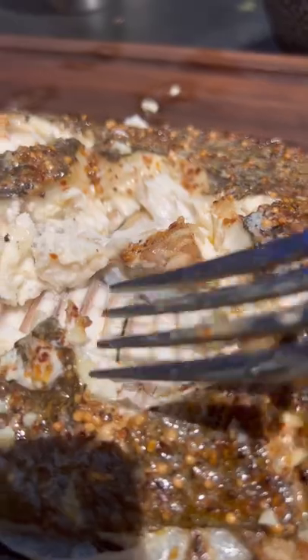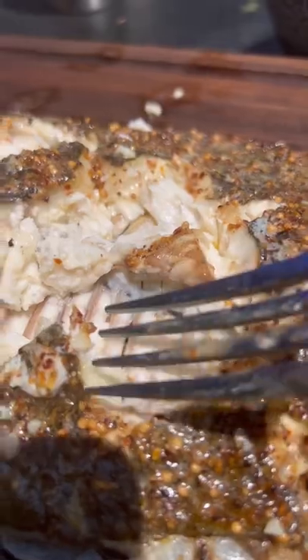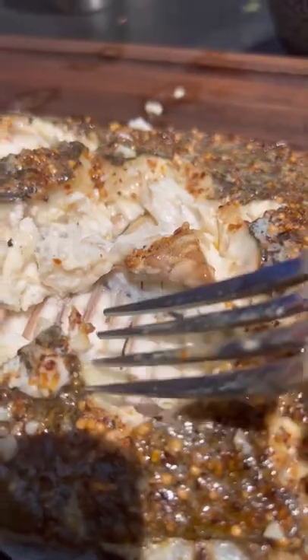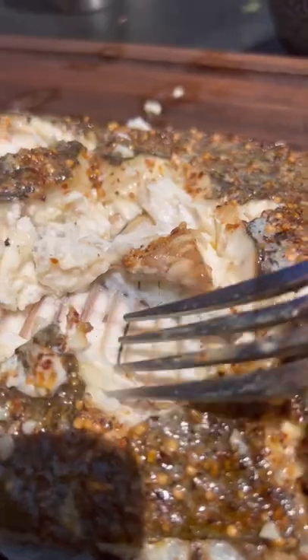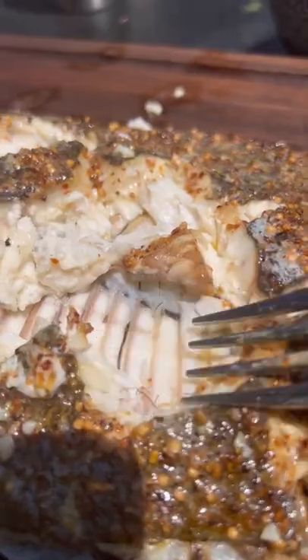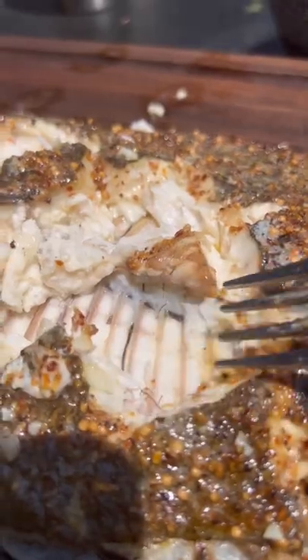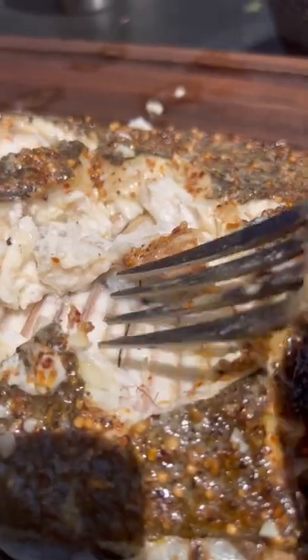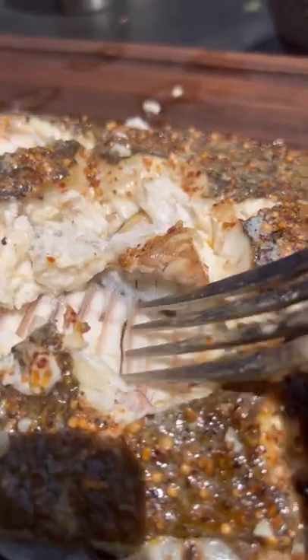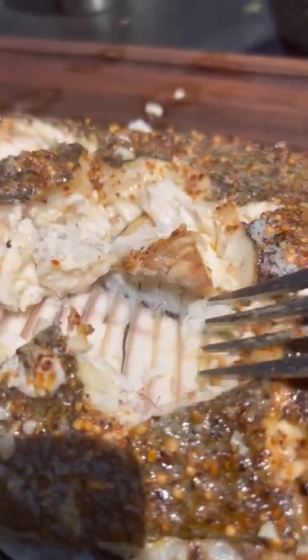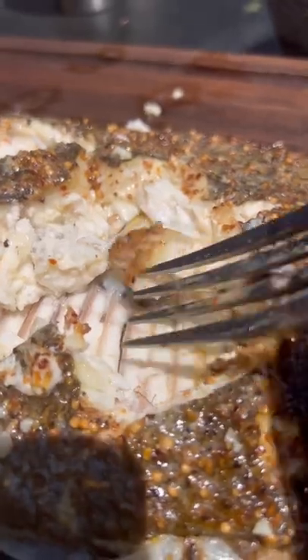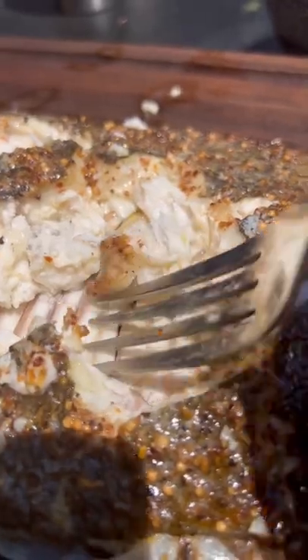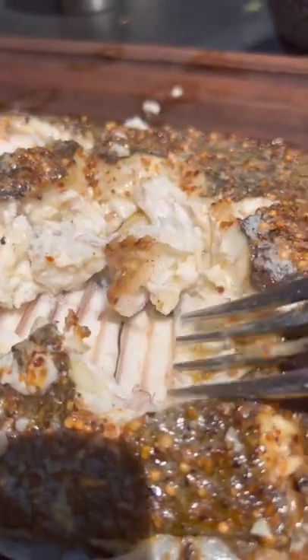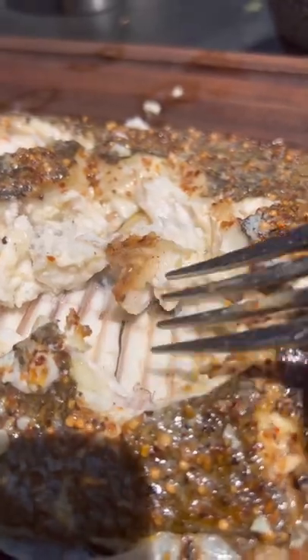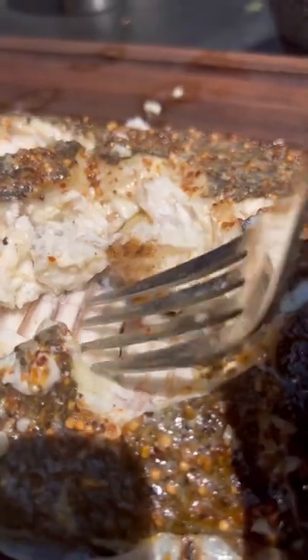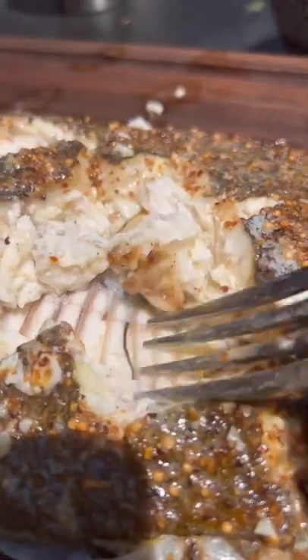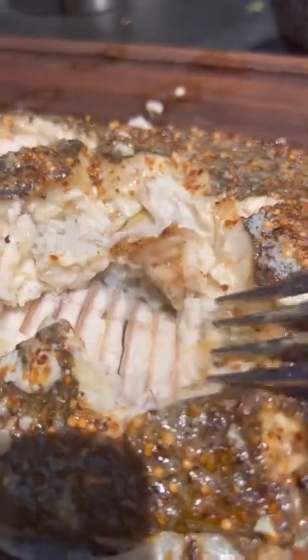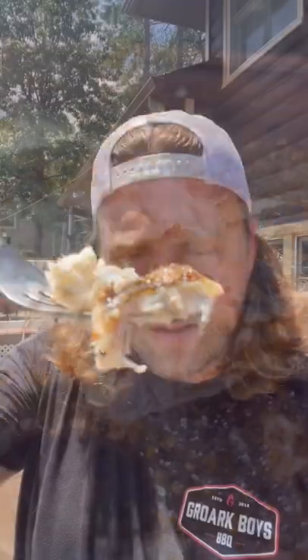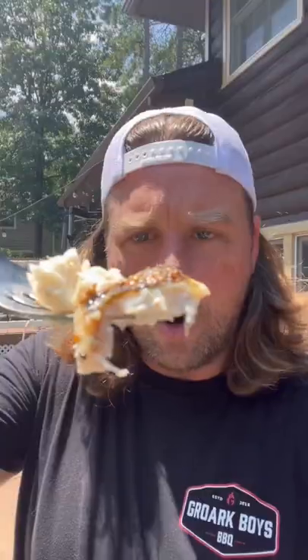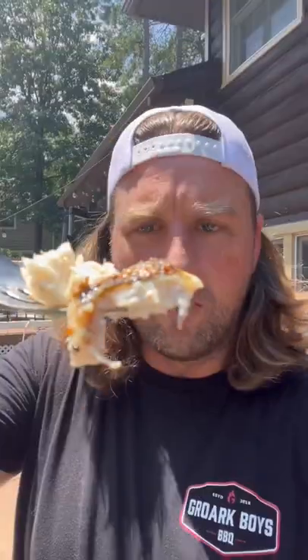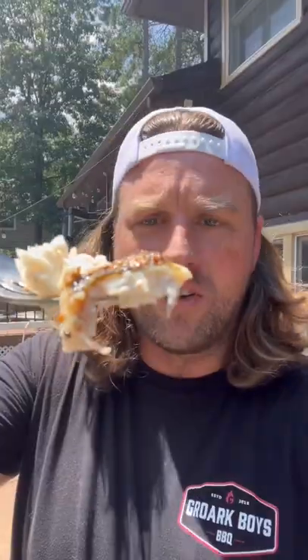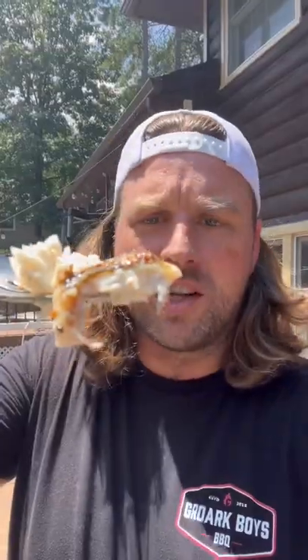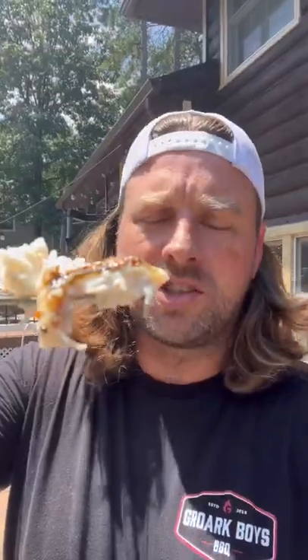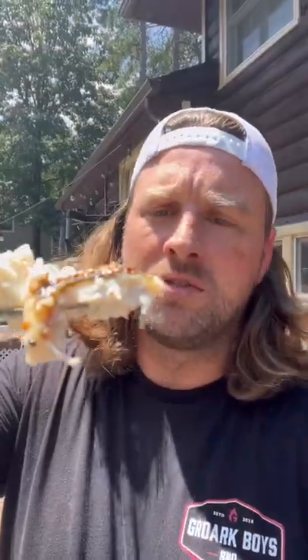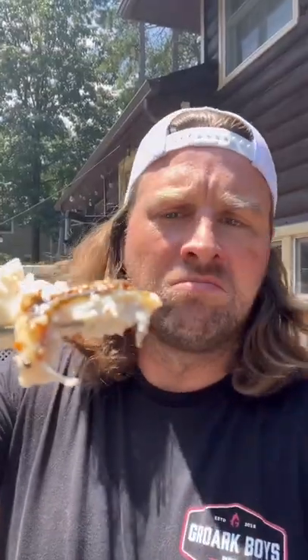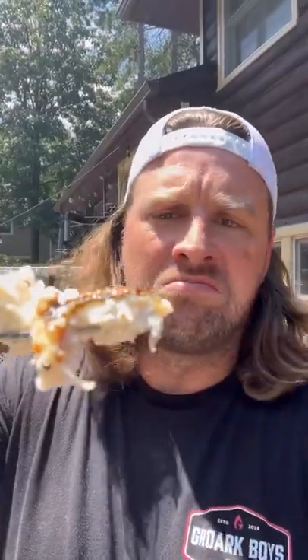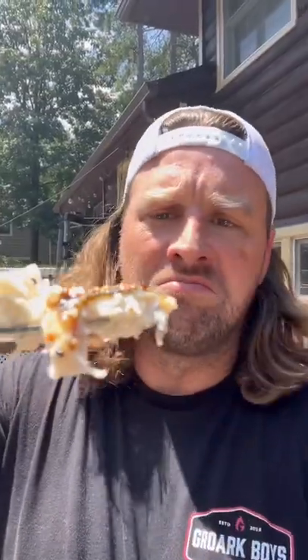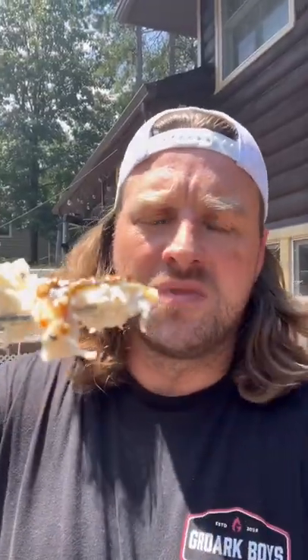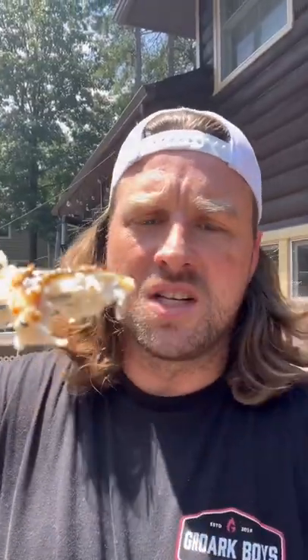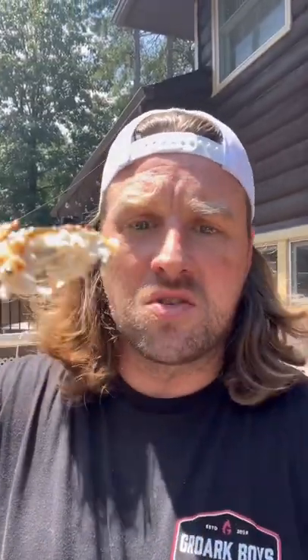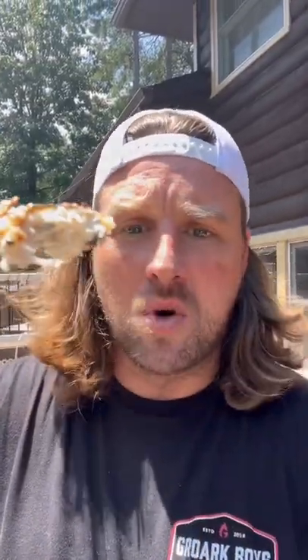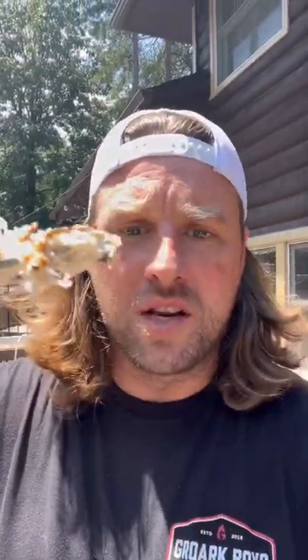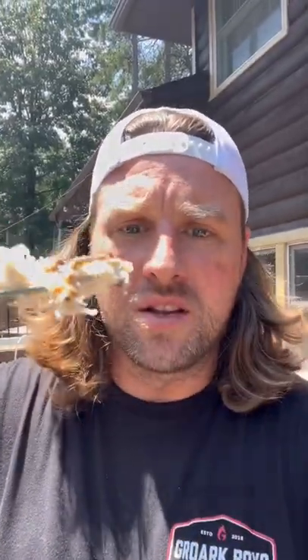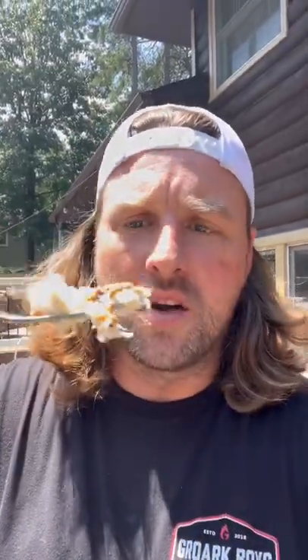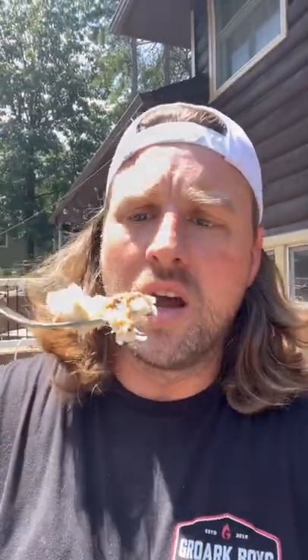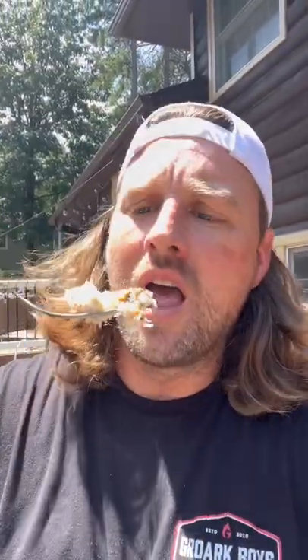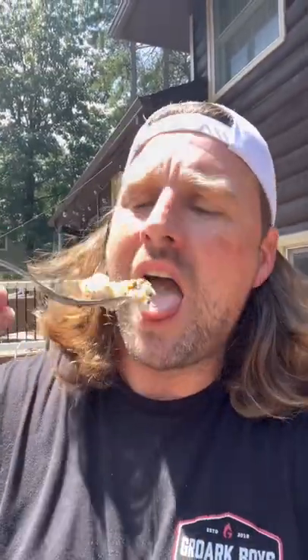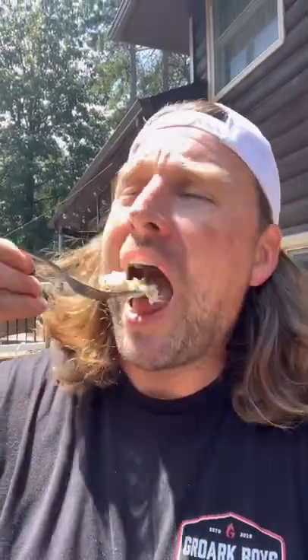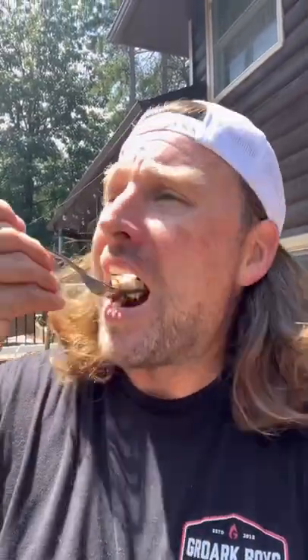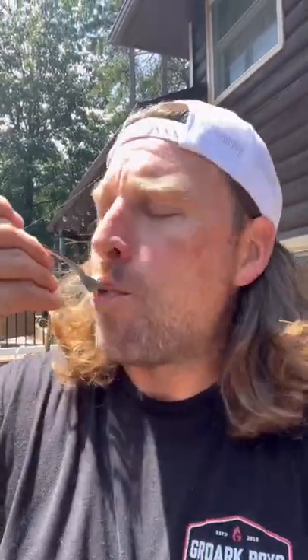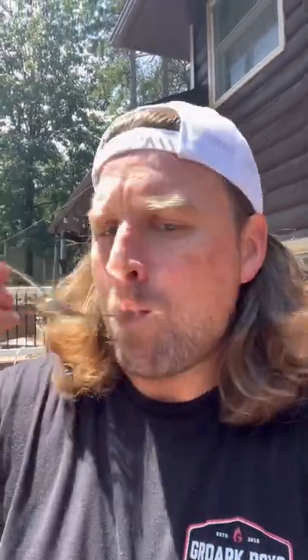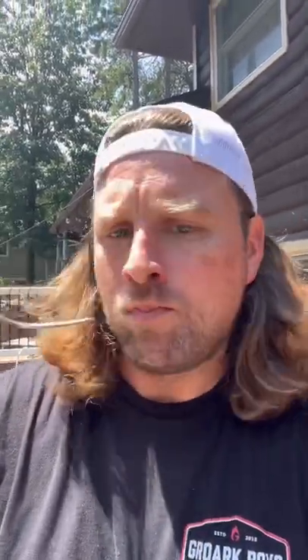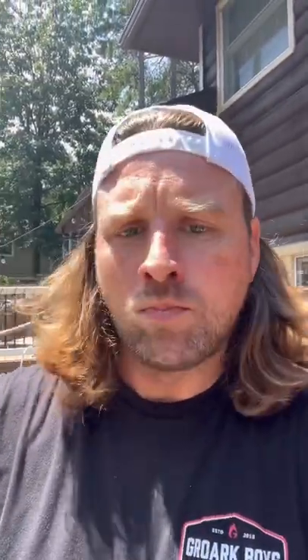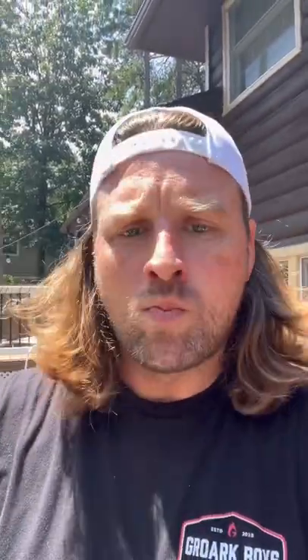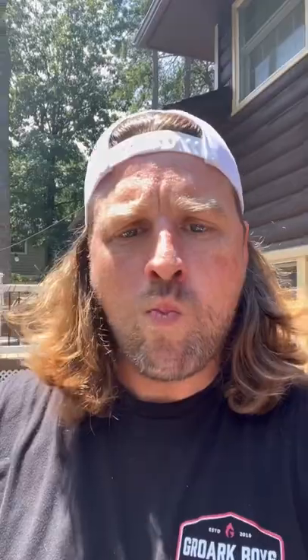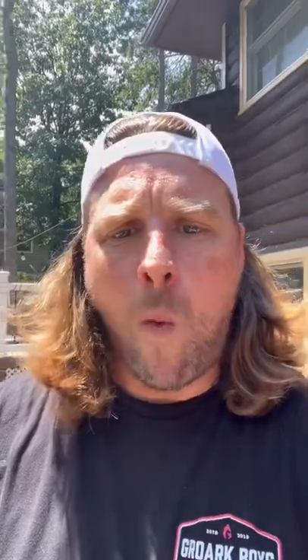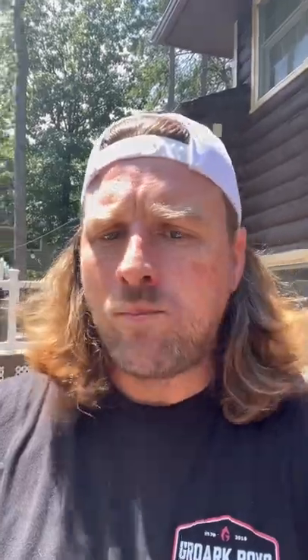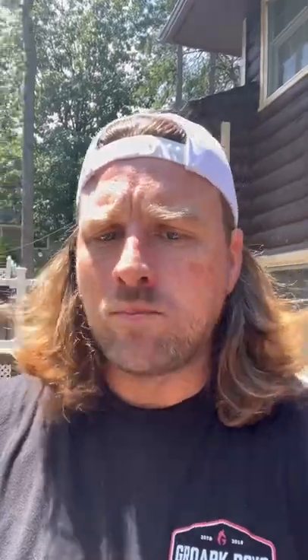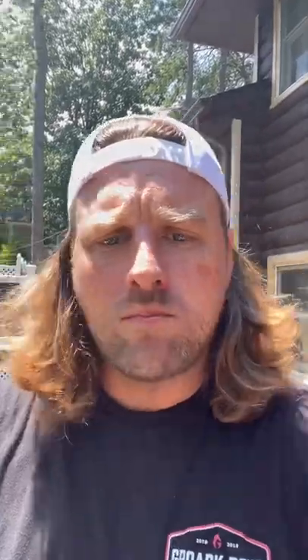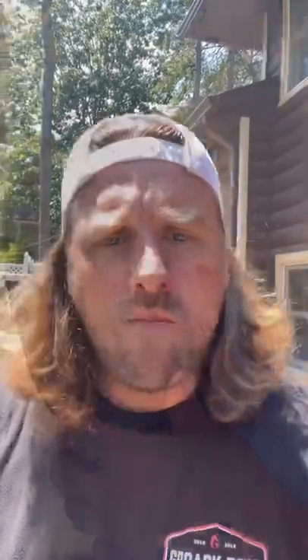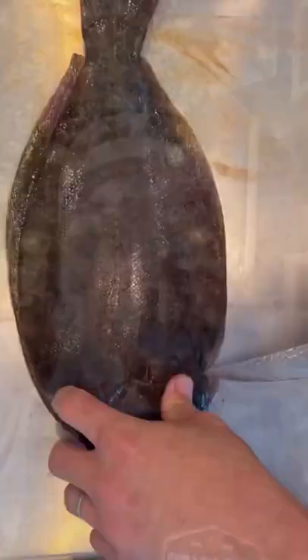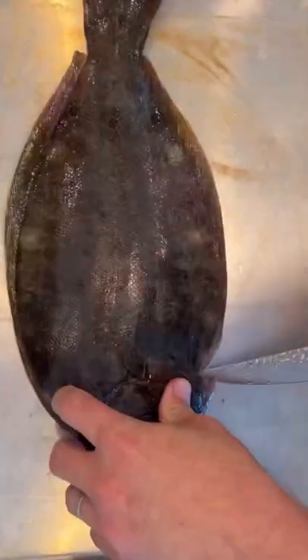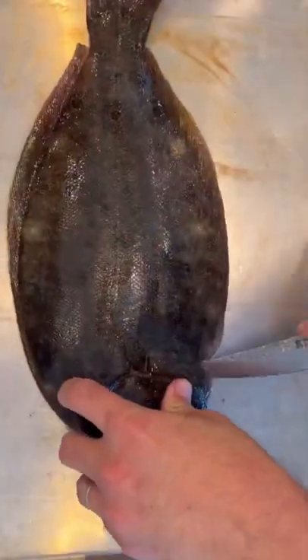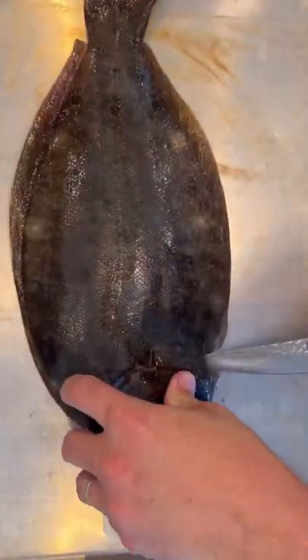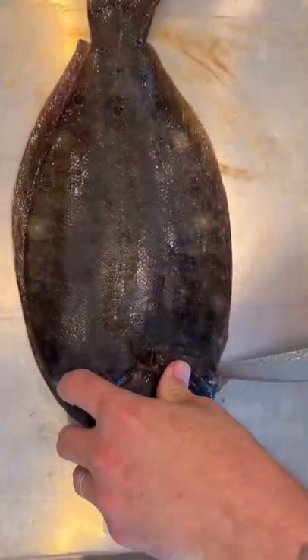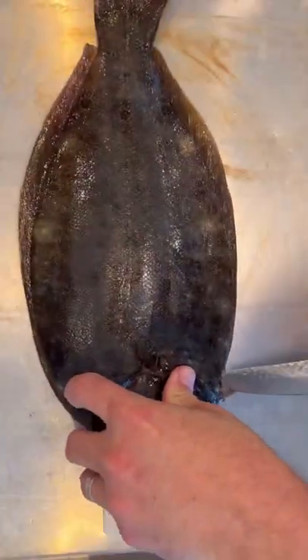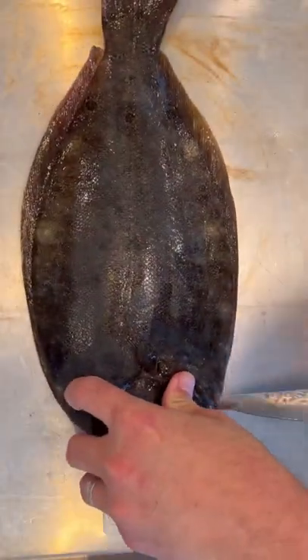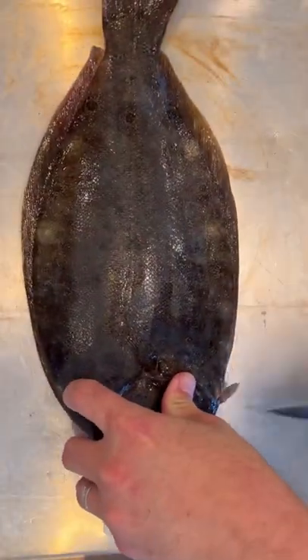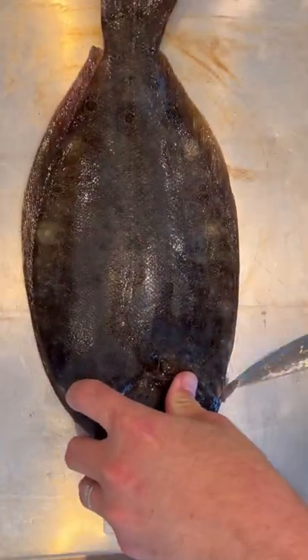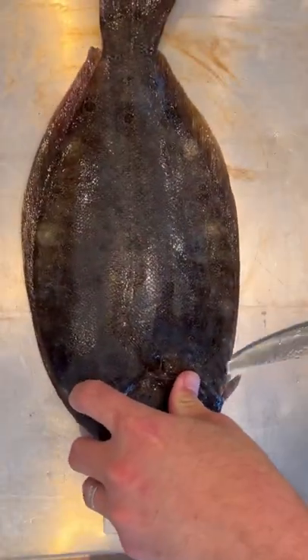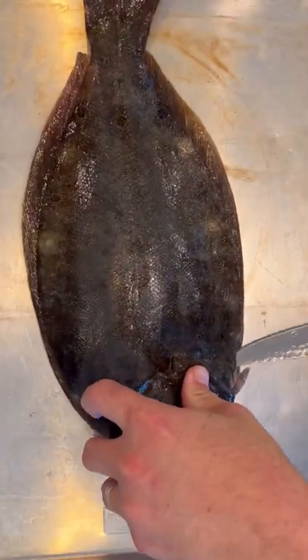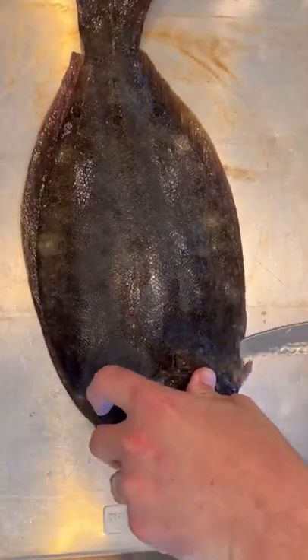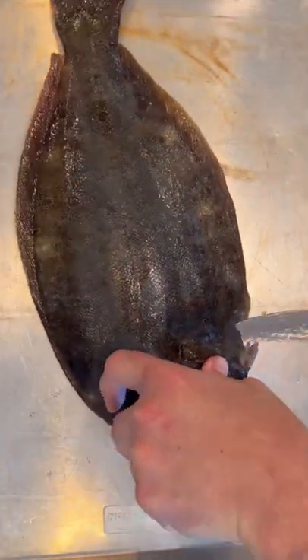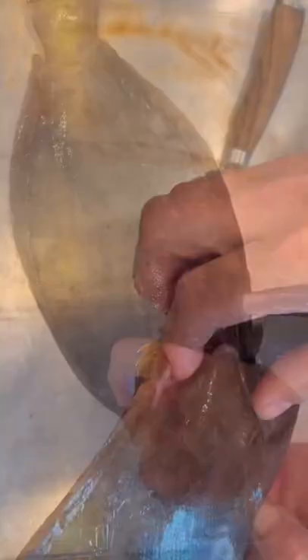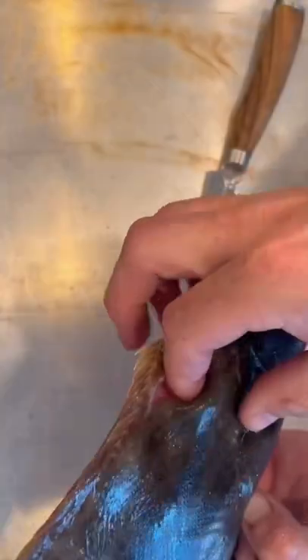Jersey fresh baby. Whole fish — that's the way to do it. No need to fillet. Let me teach you how to grill a whole fish.